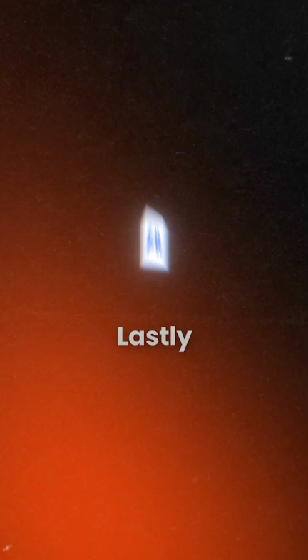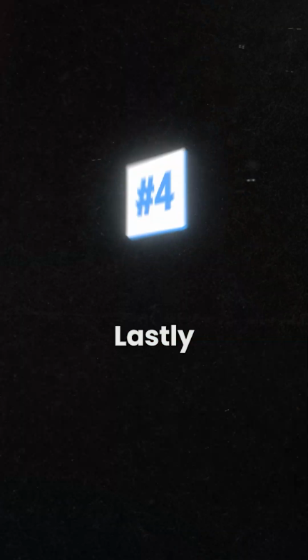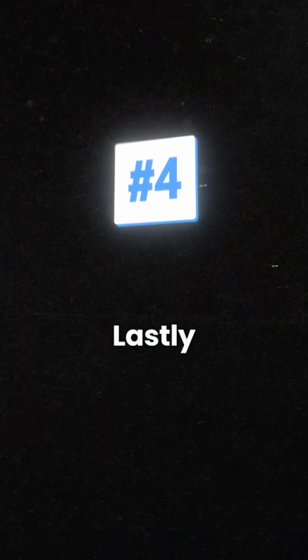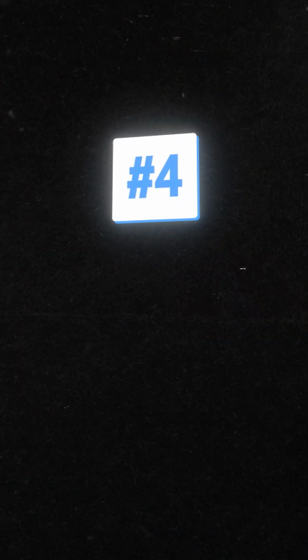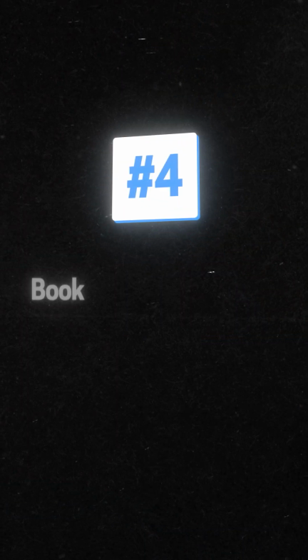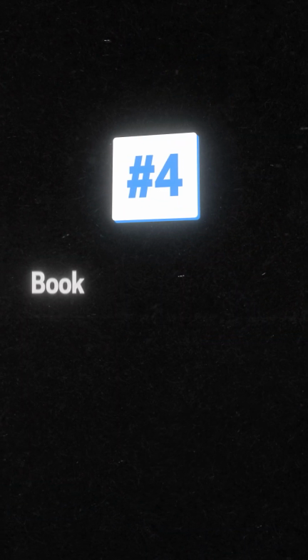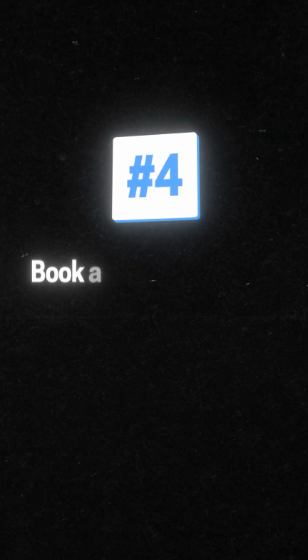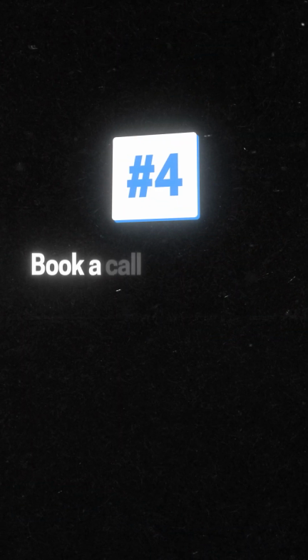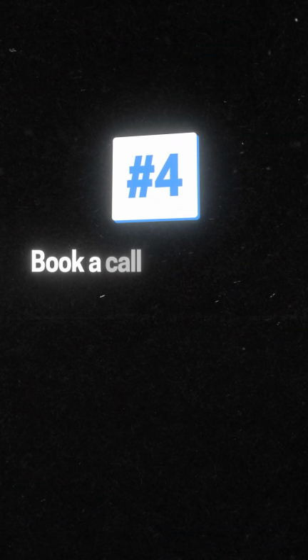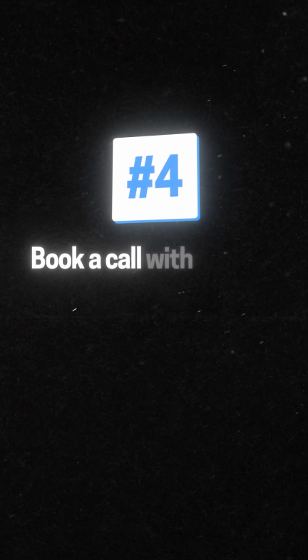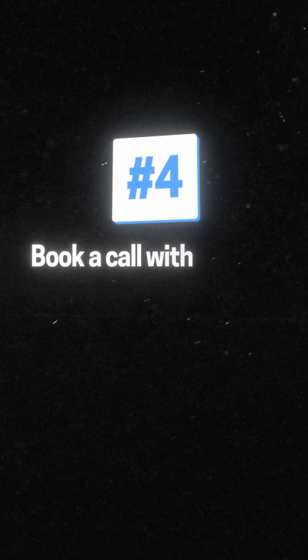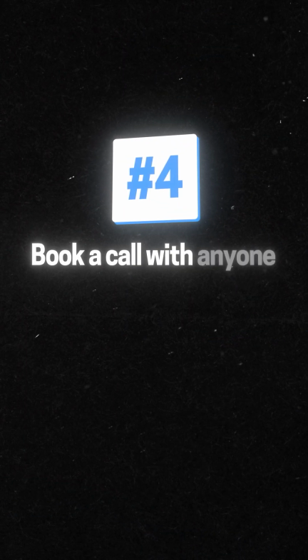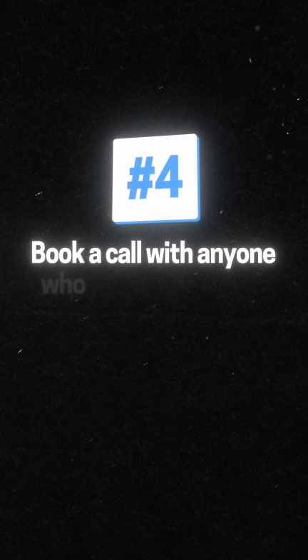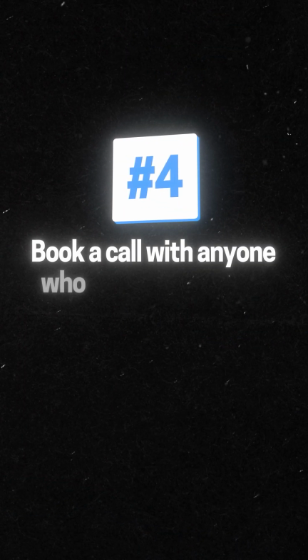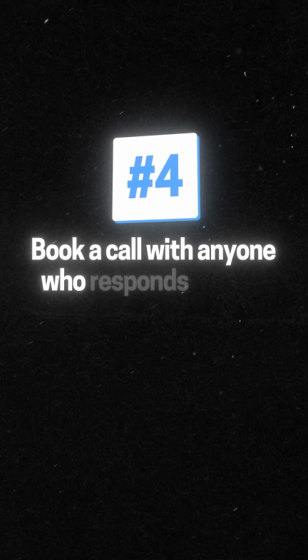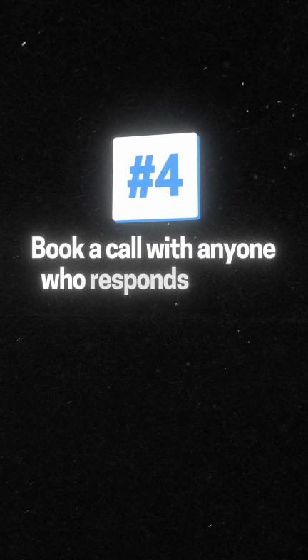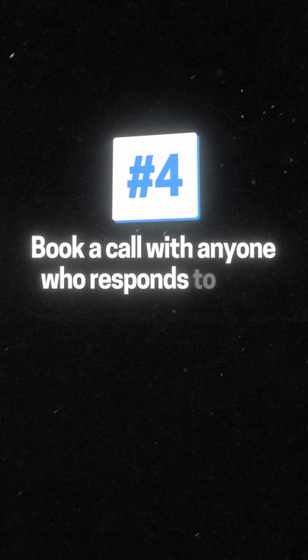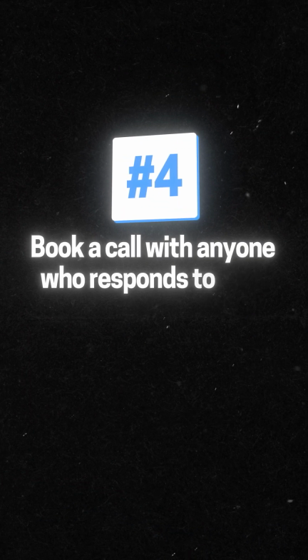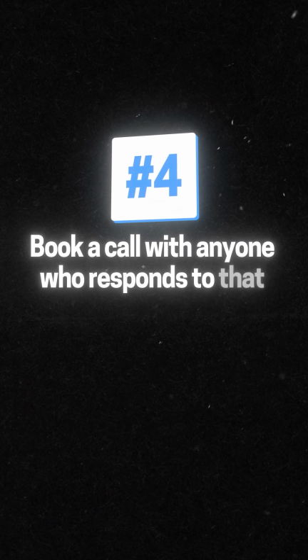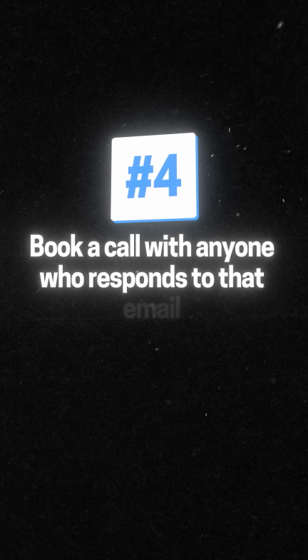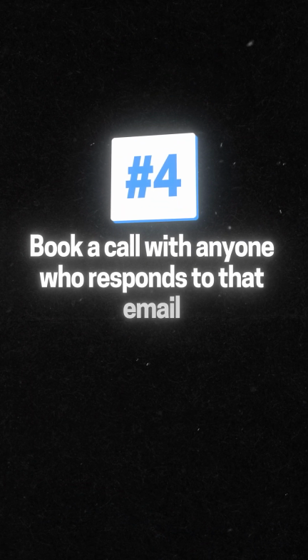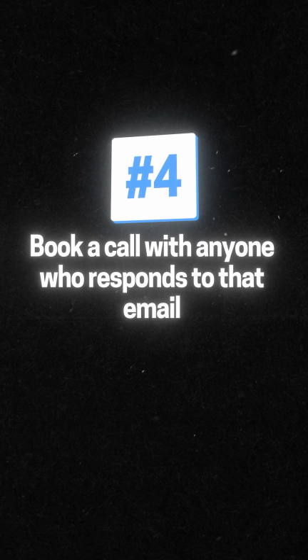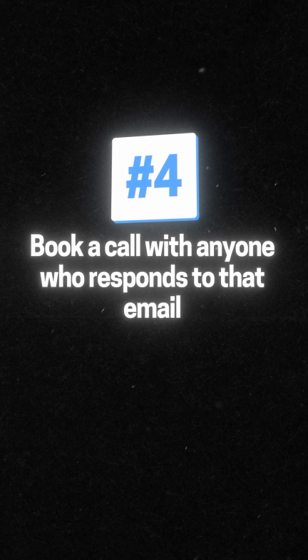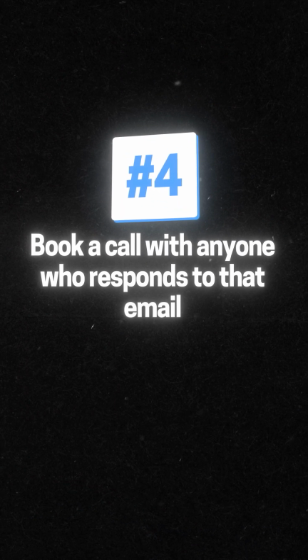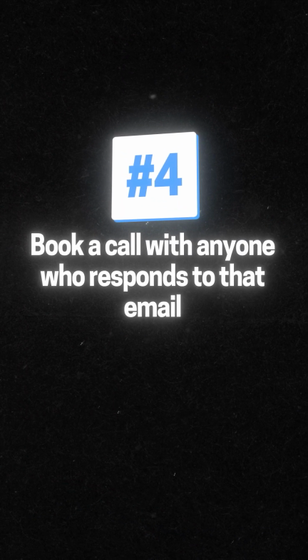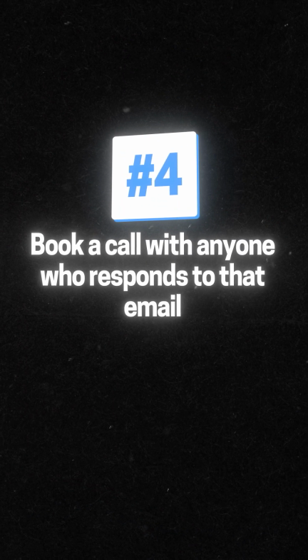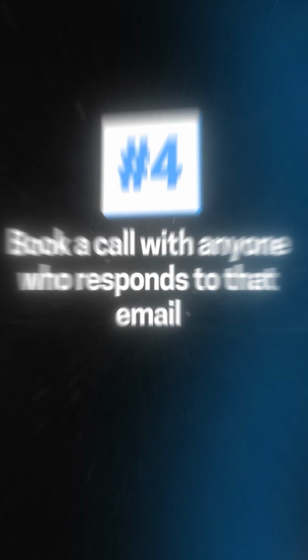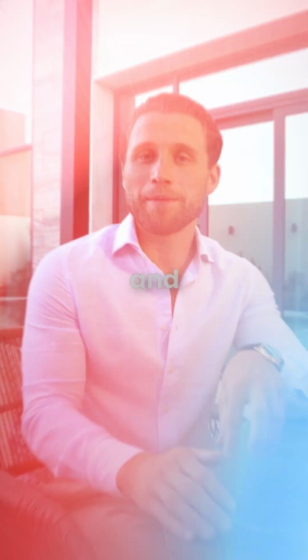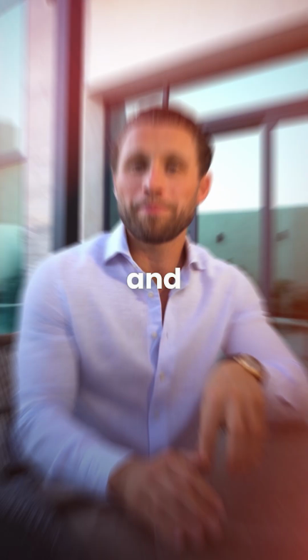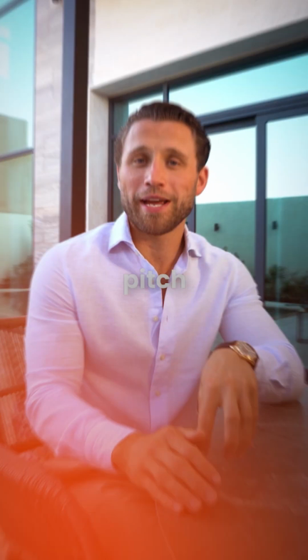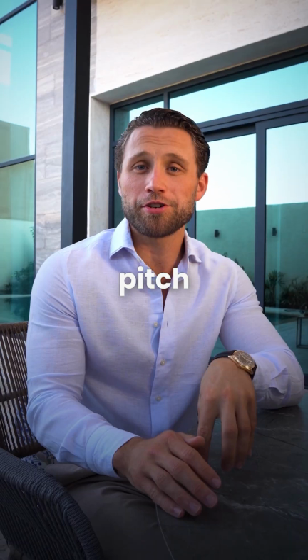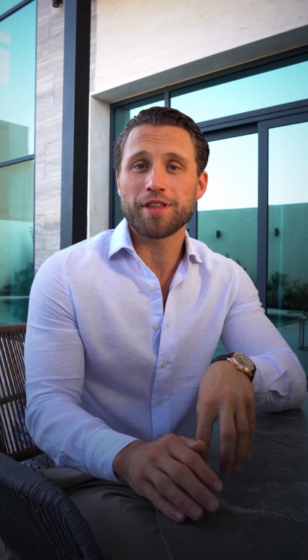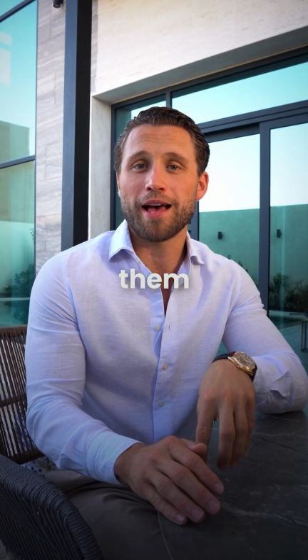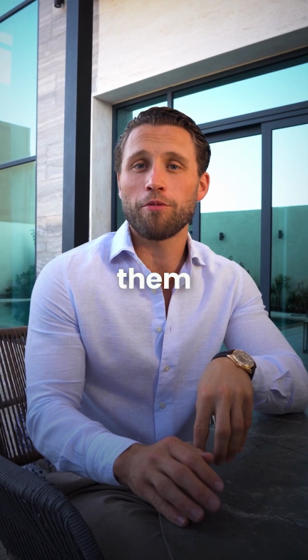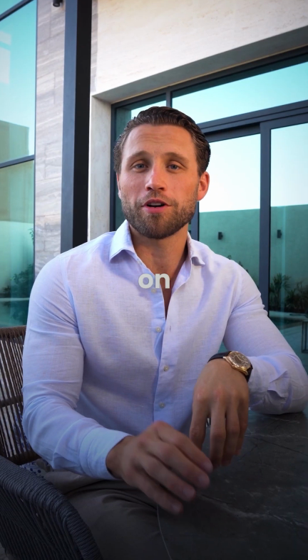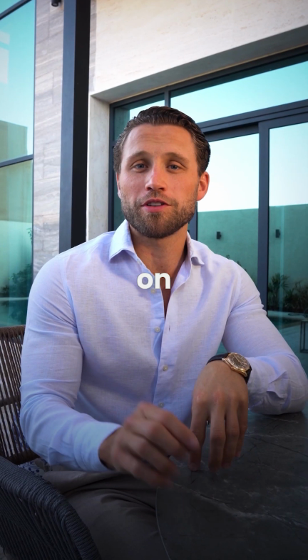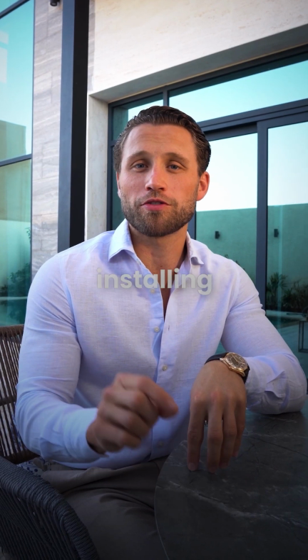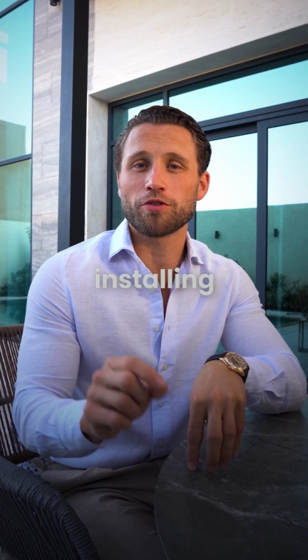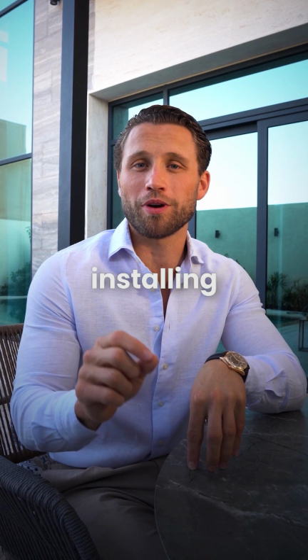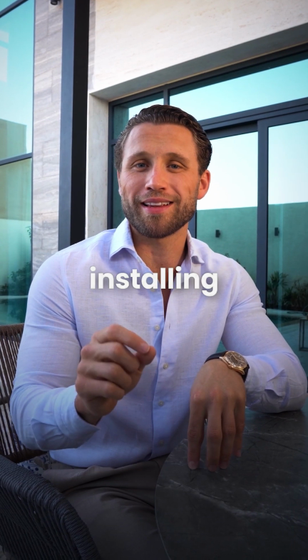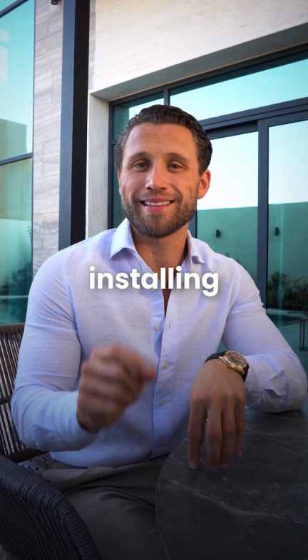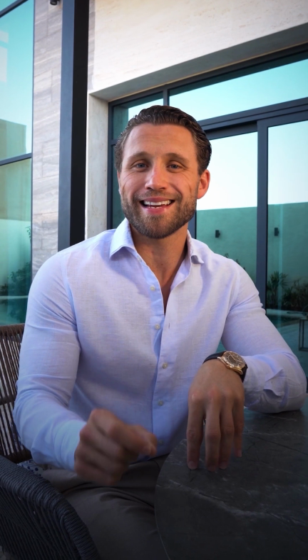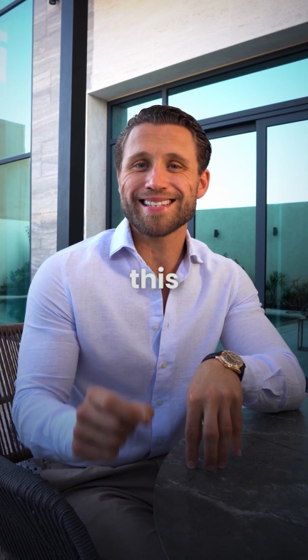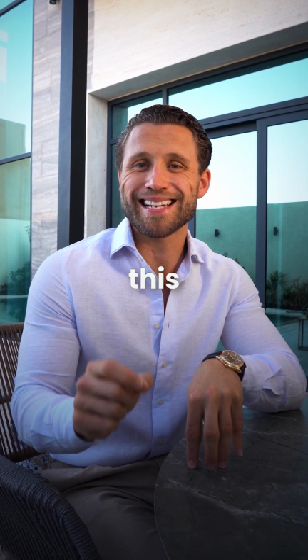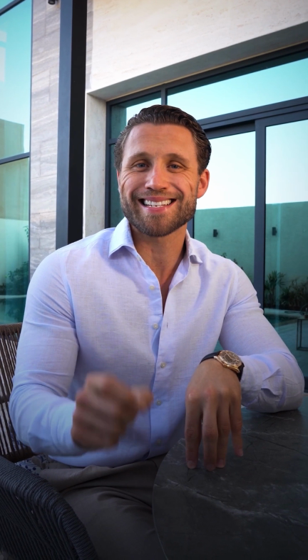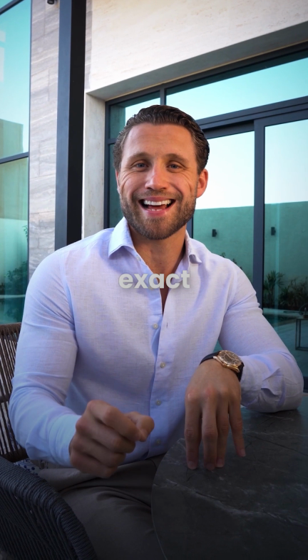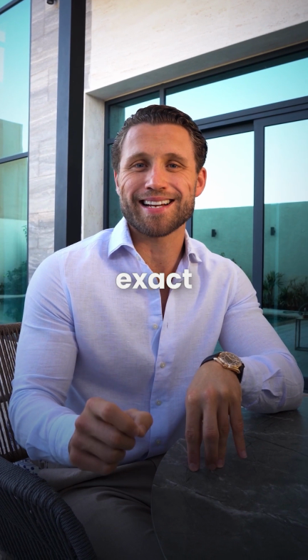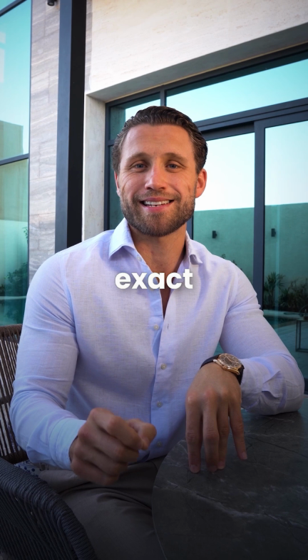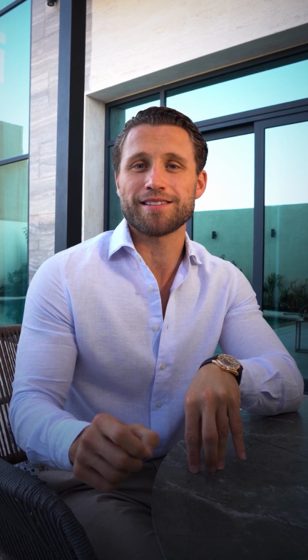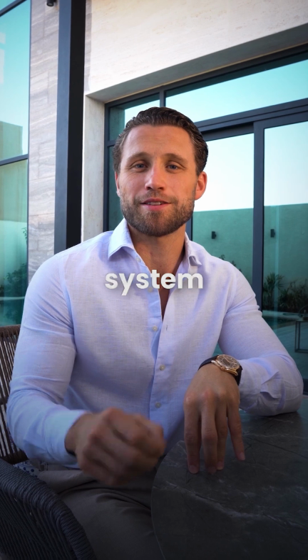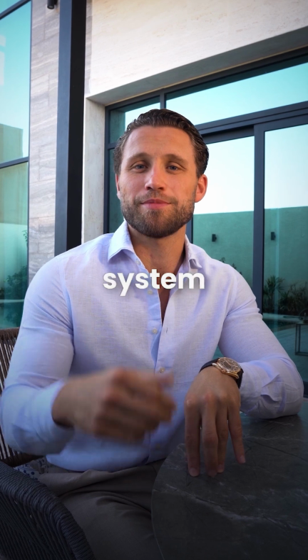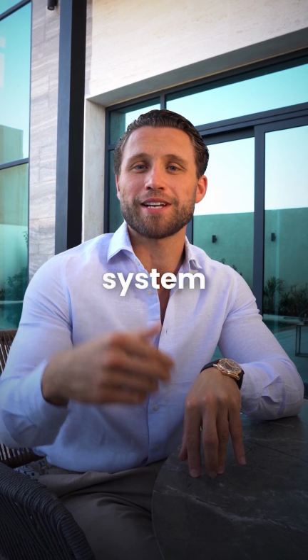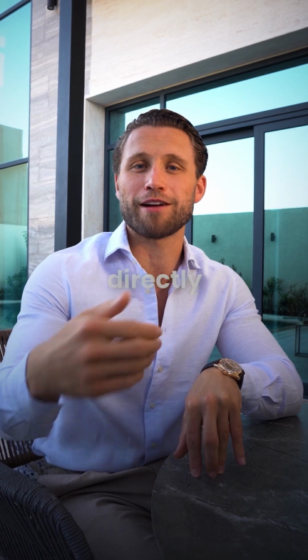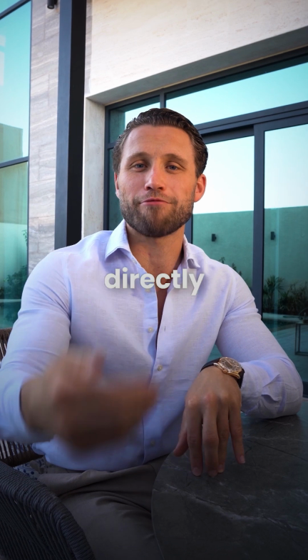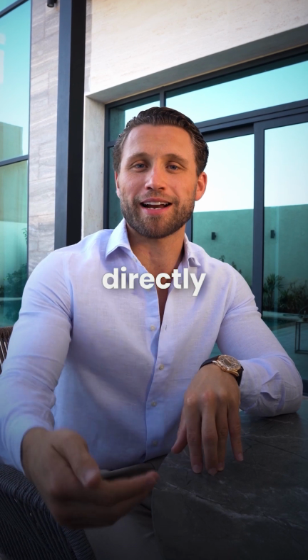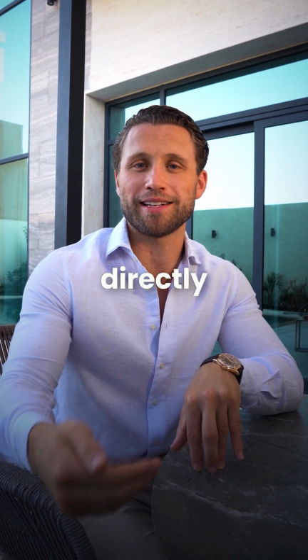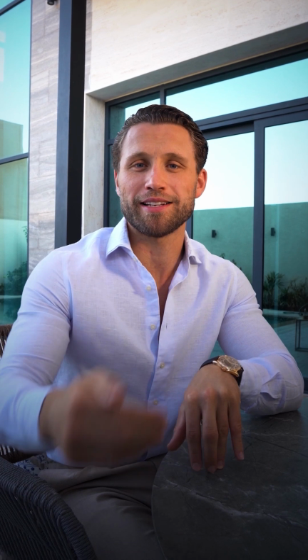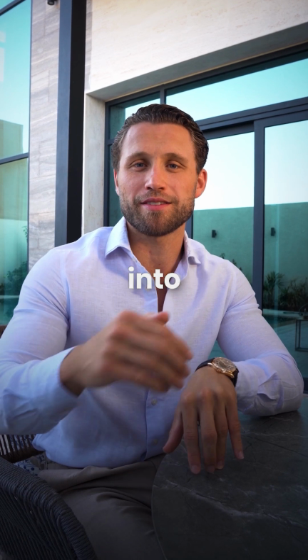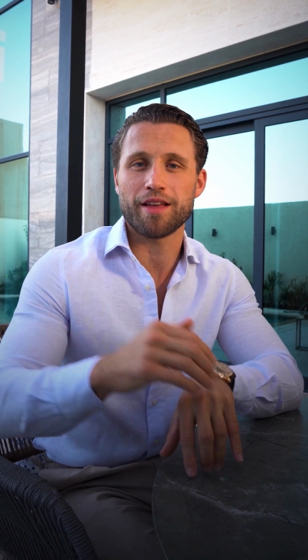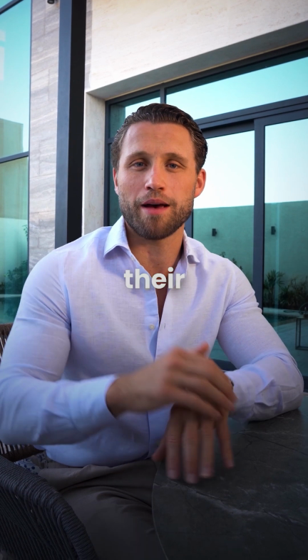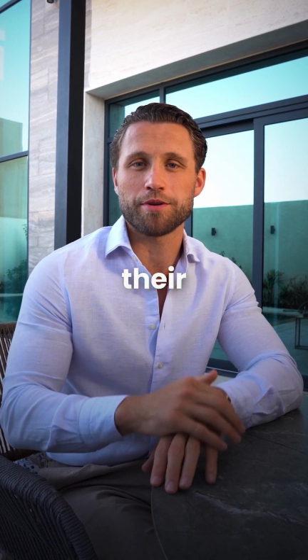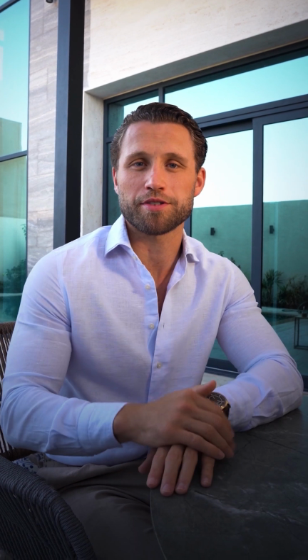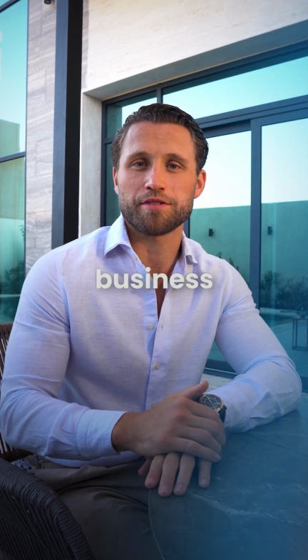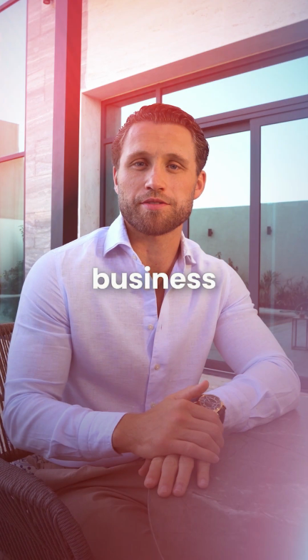Lastly, book a call with anyone who responds to that email and pitch them on installing this exact system directly into their business.